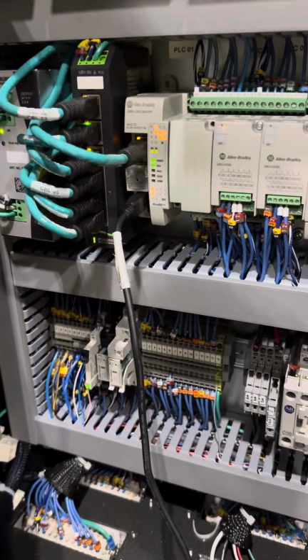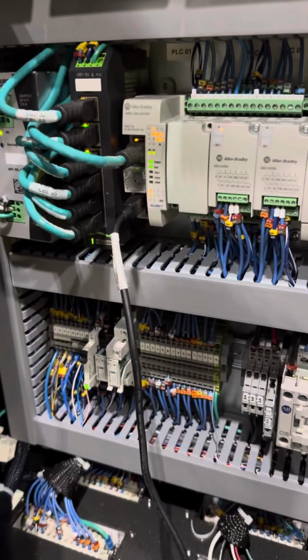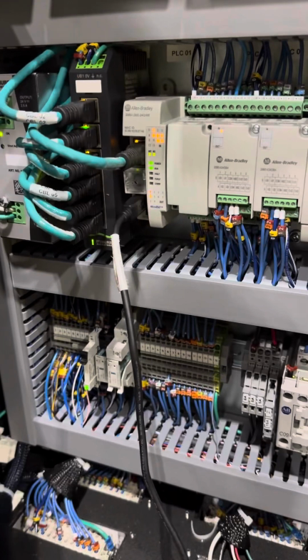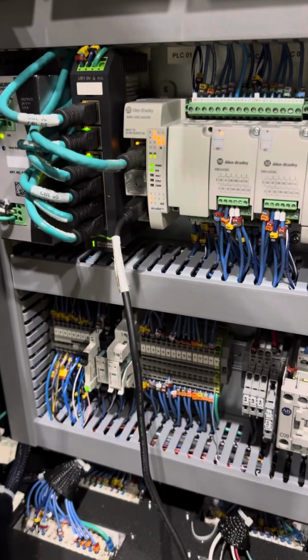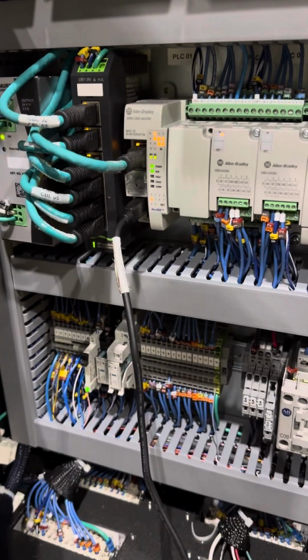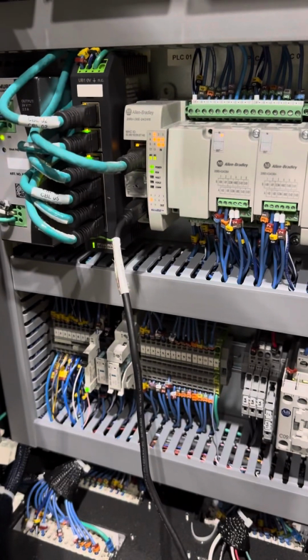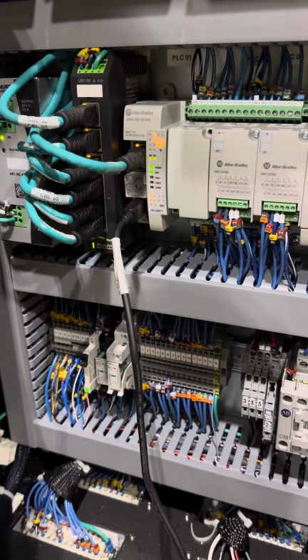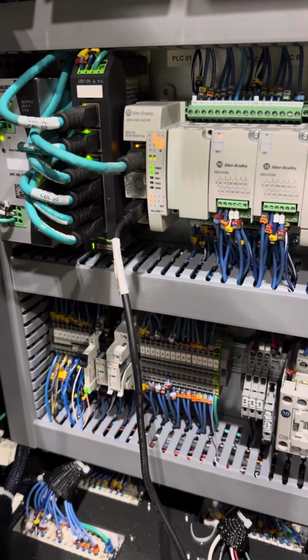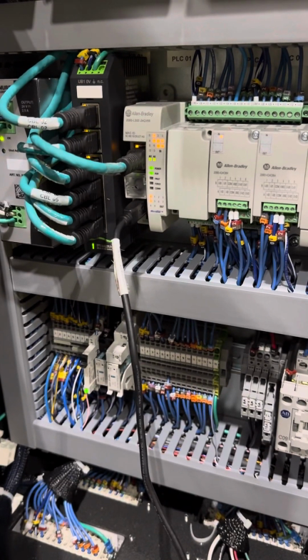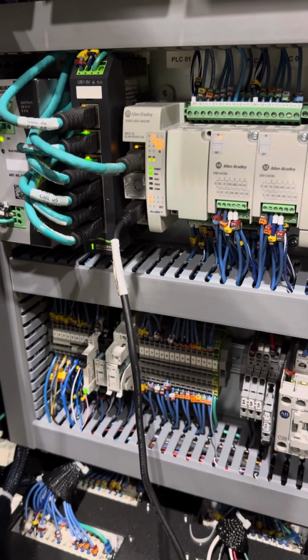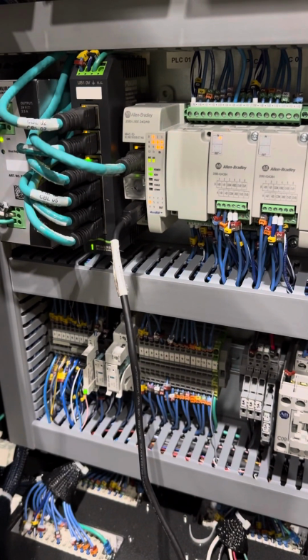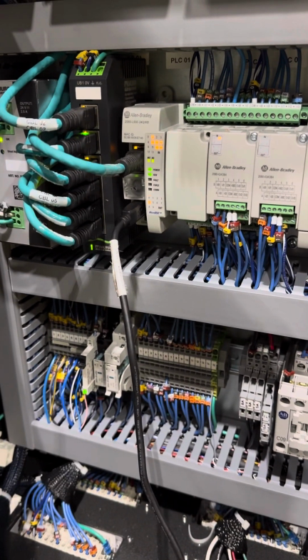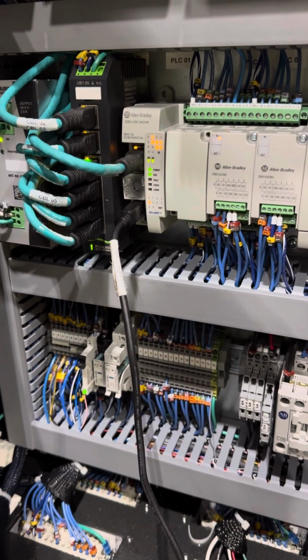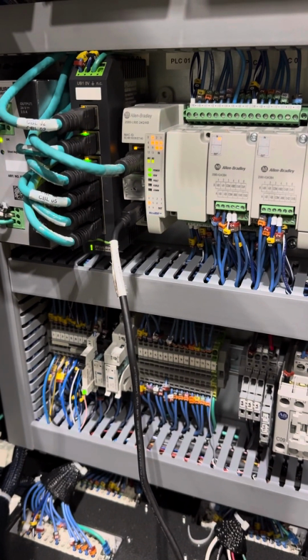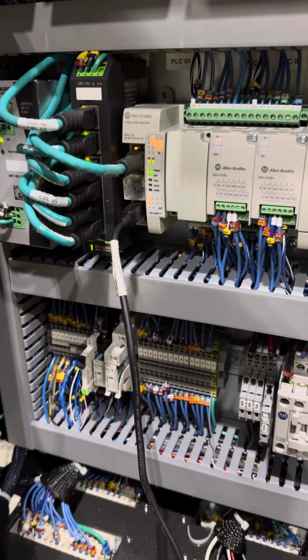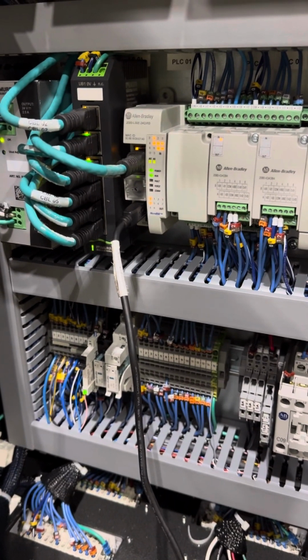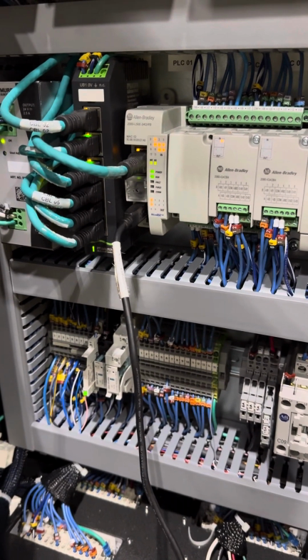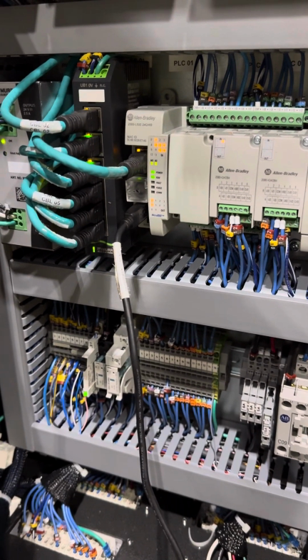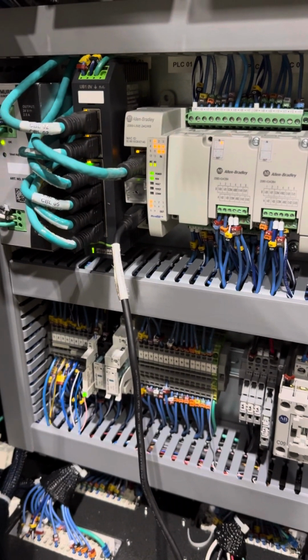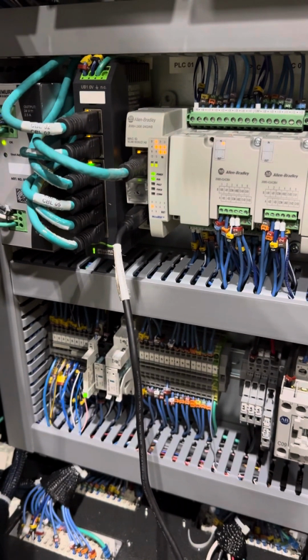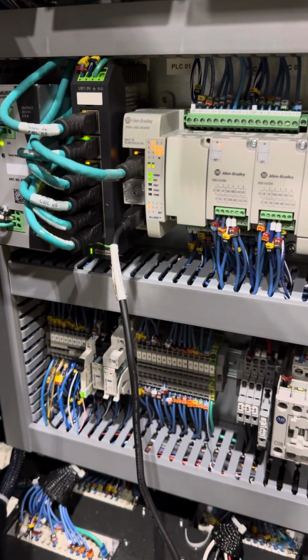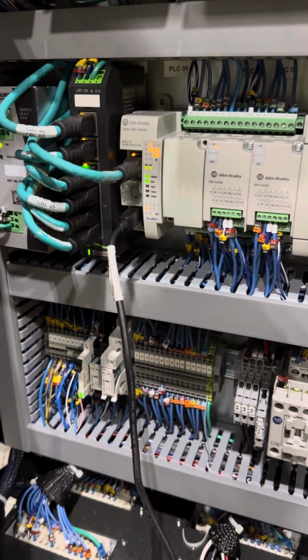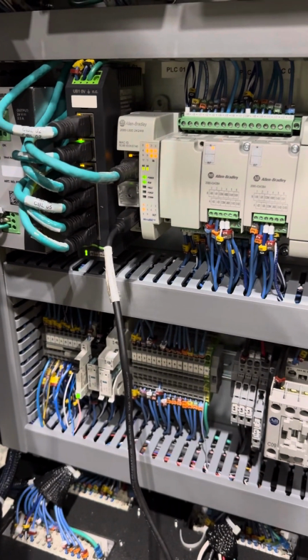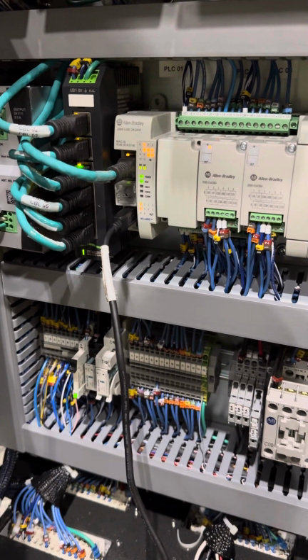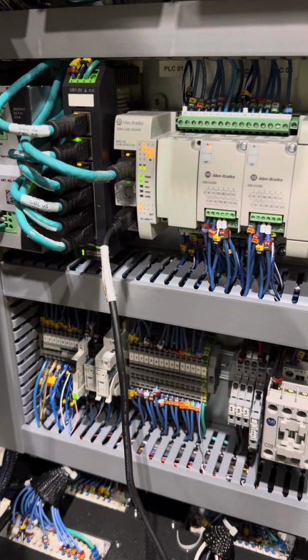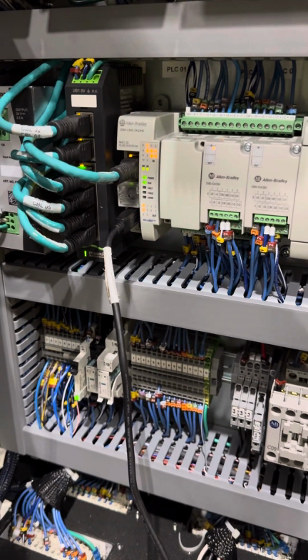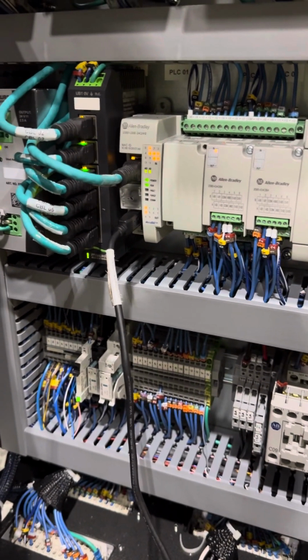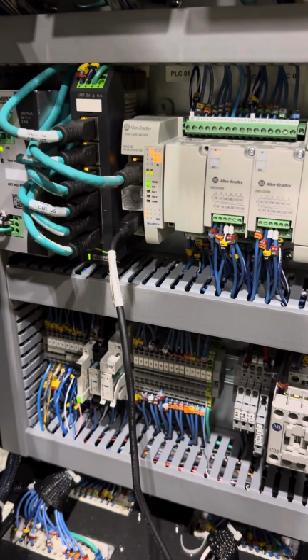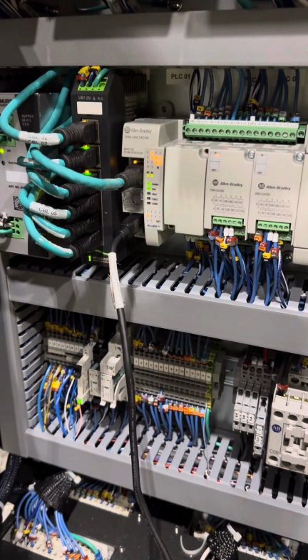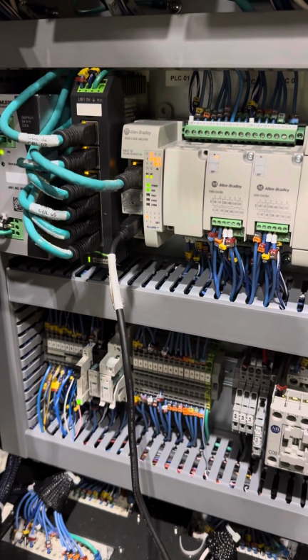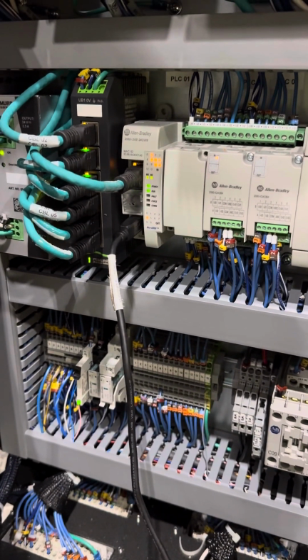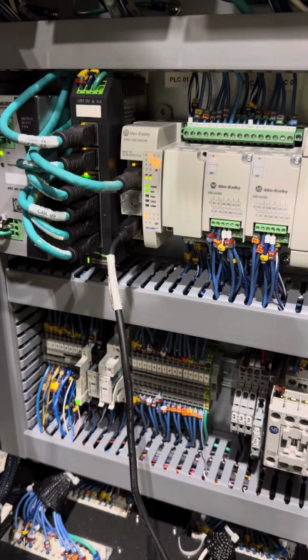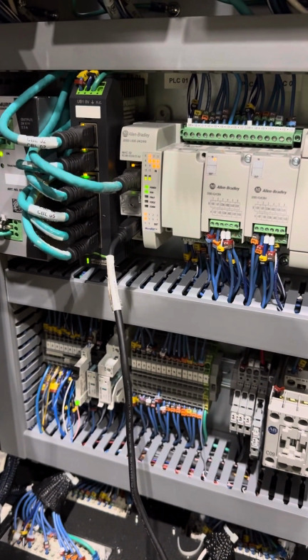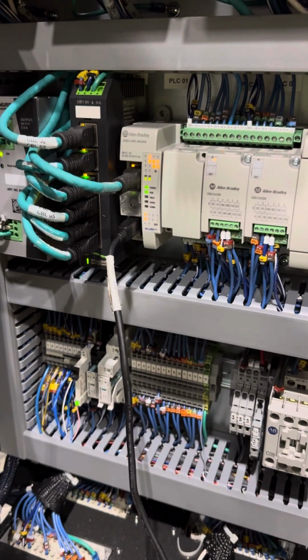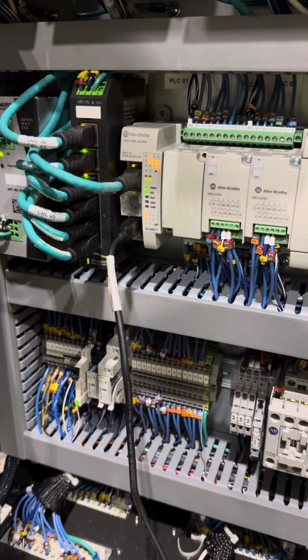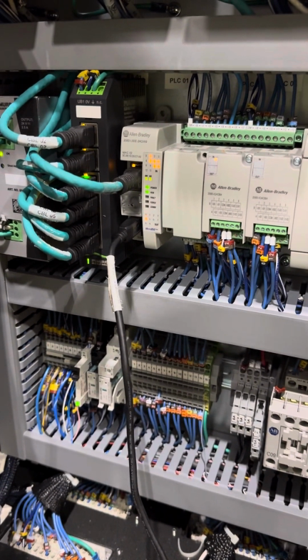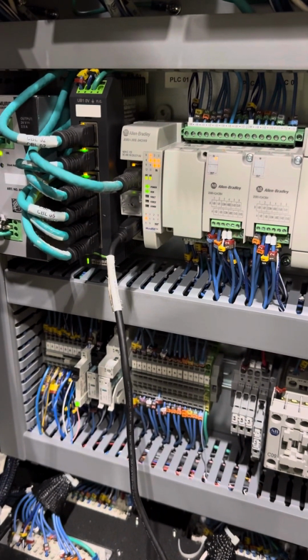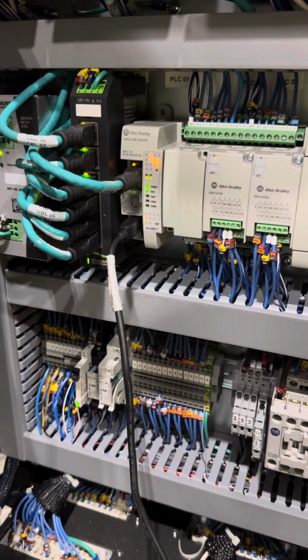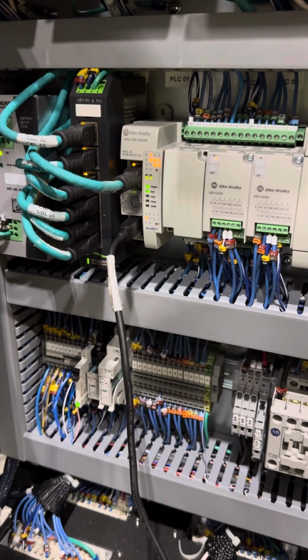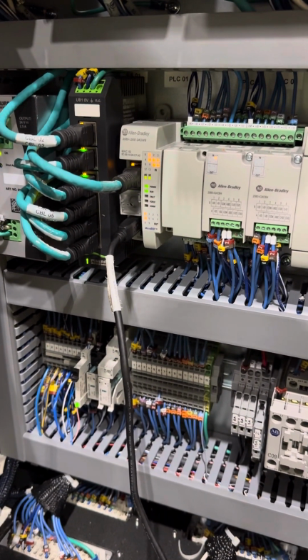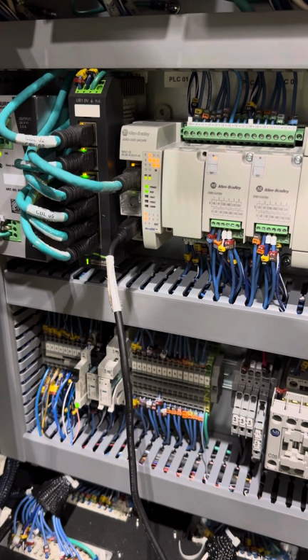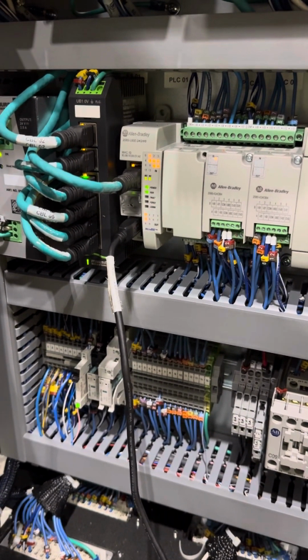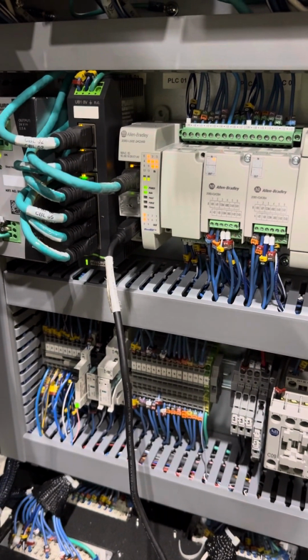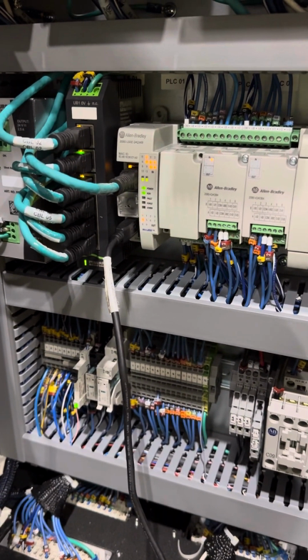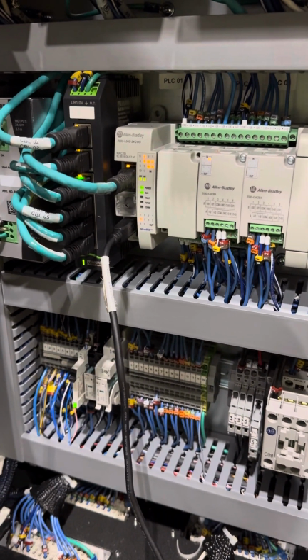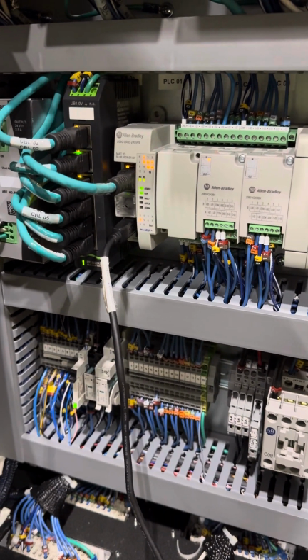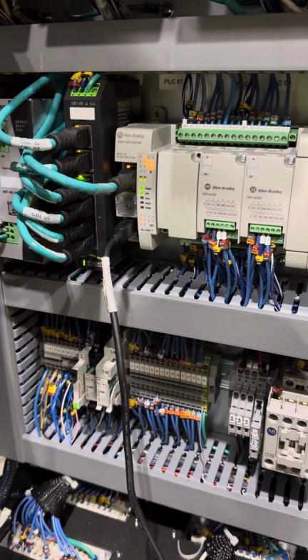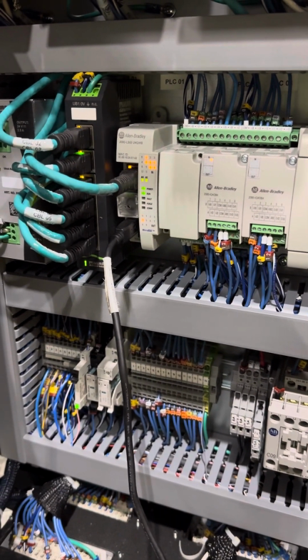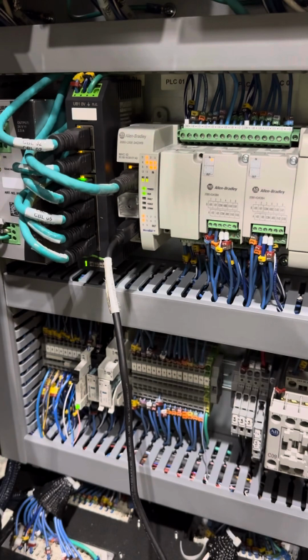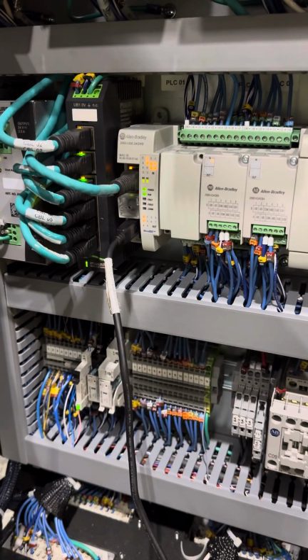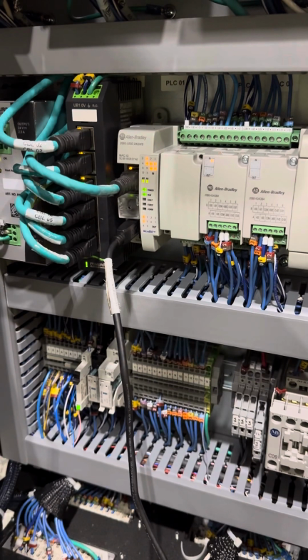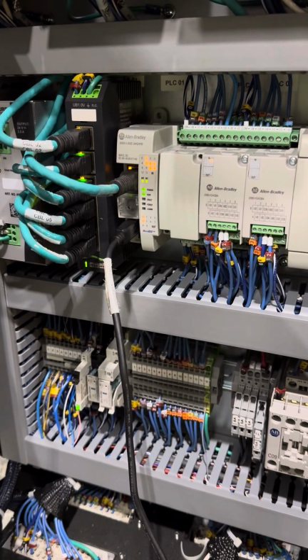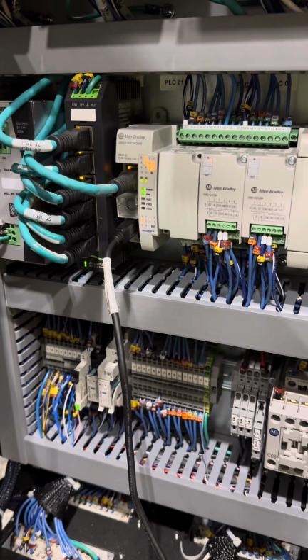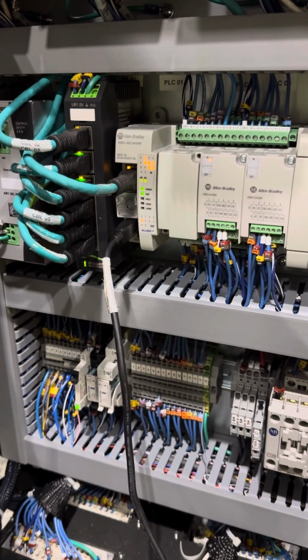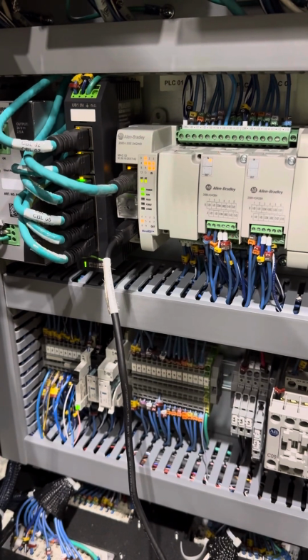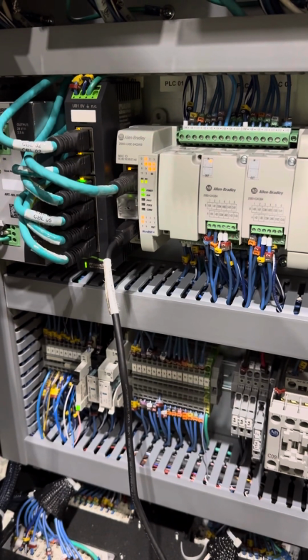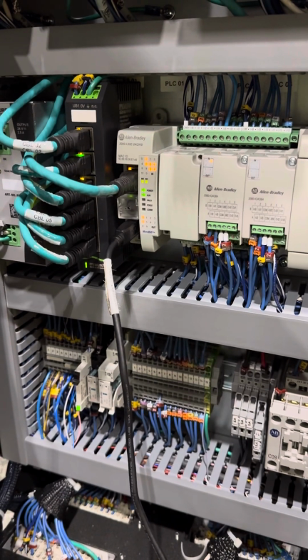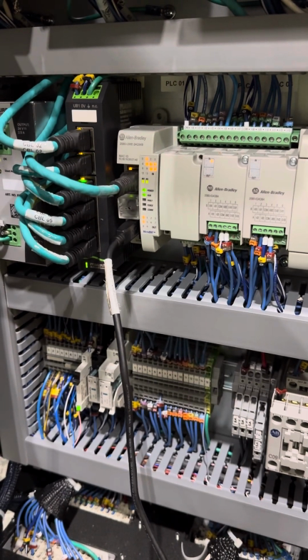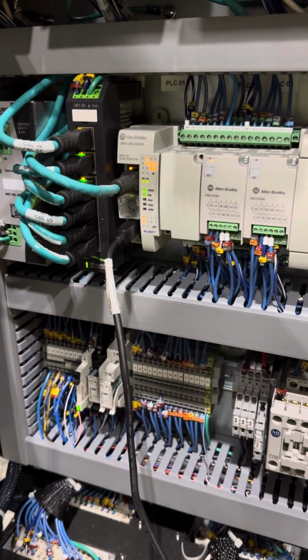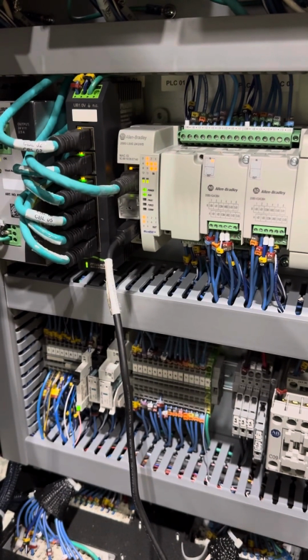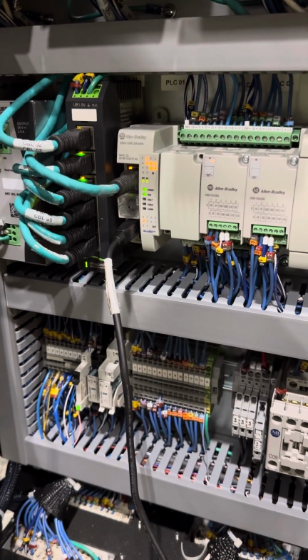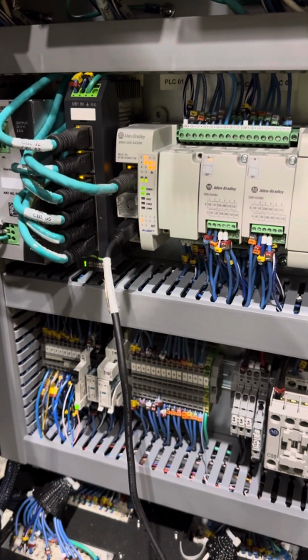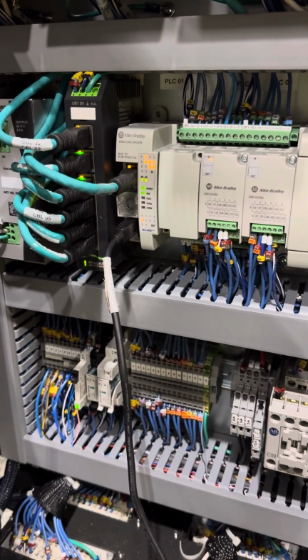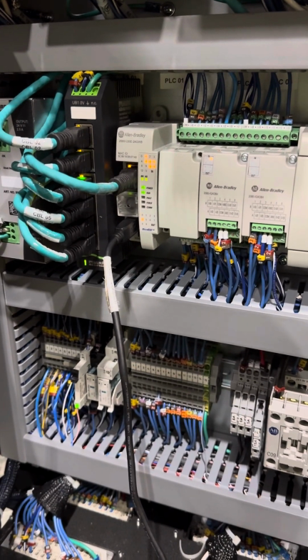Here's a video on how to update the firmware and the program for a MicroLogix 850.